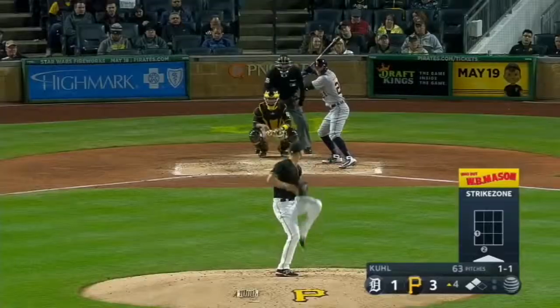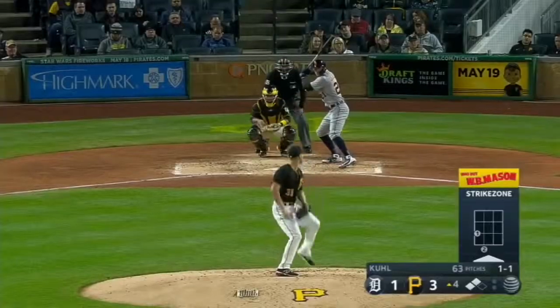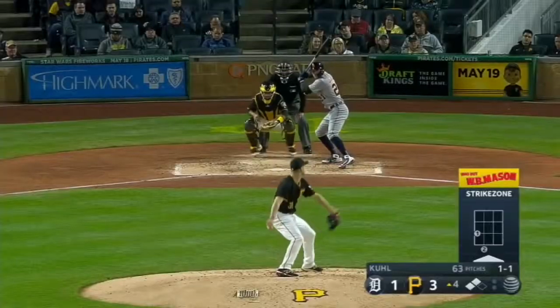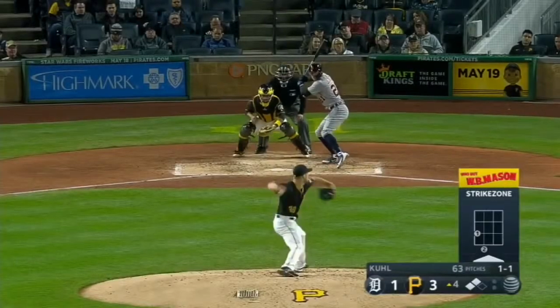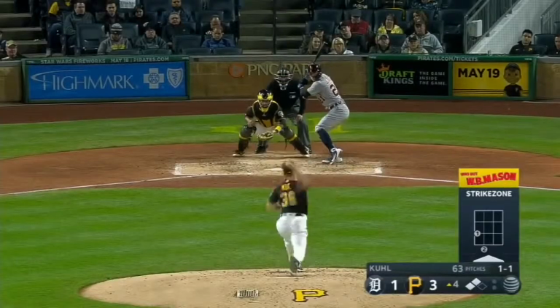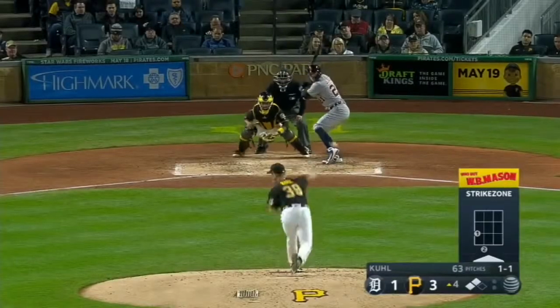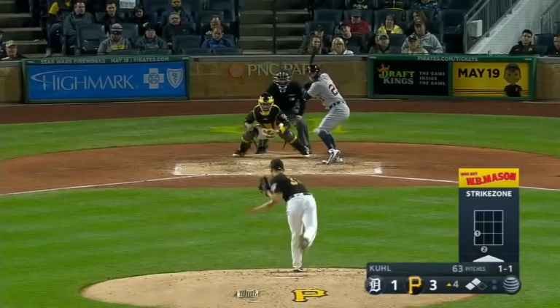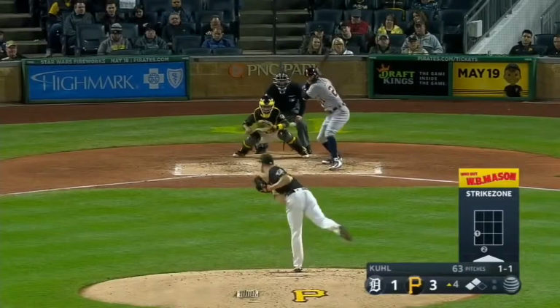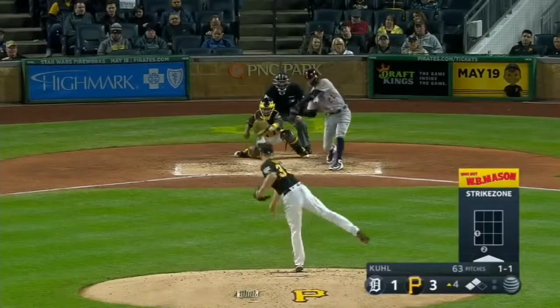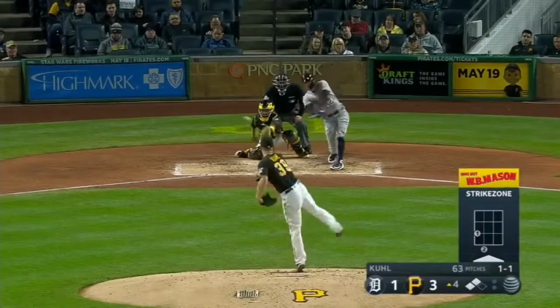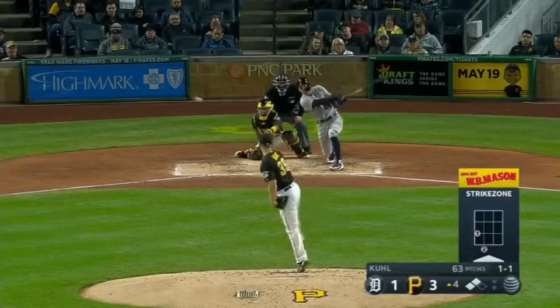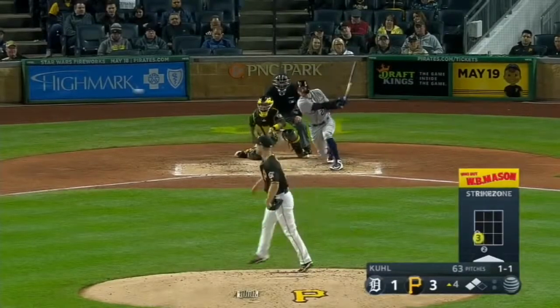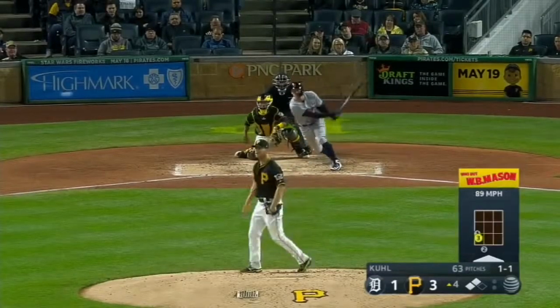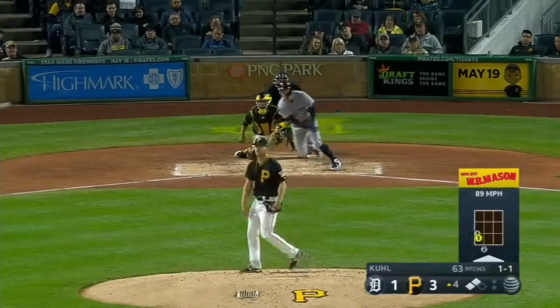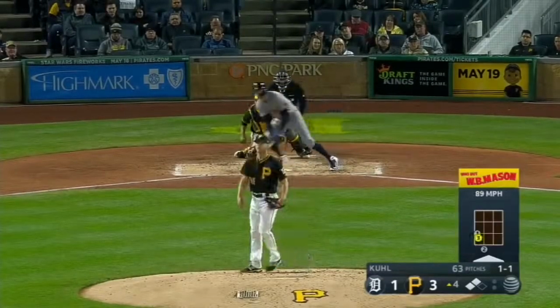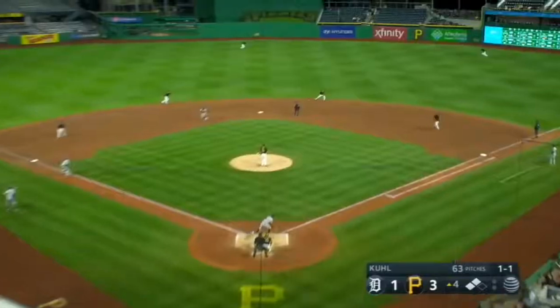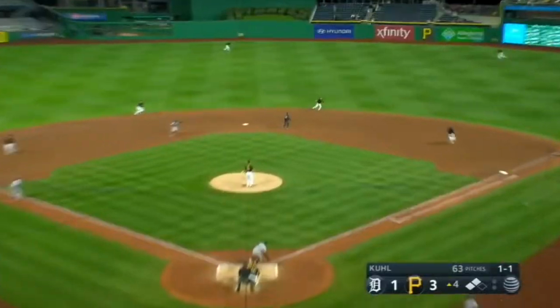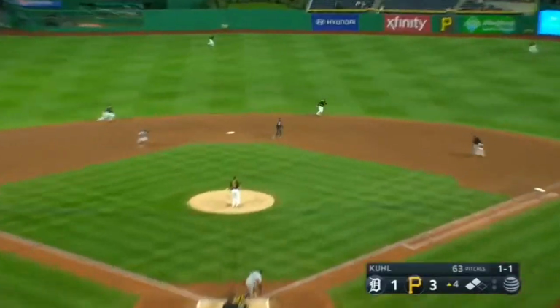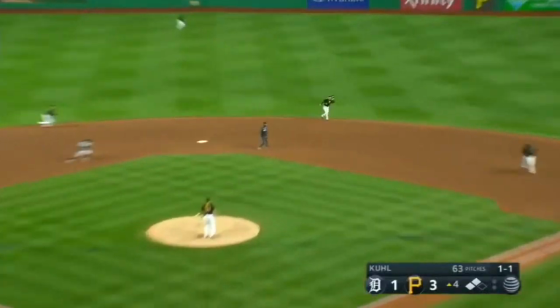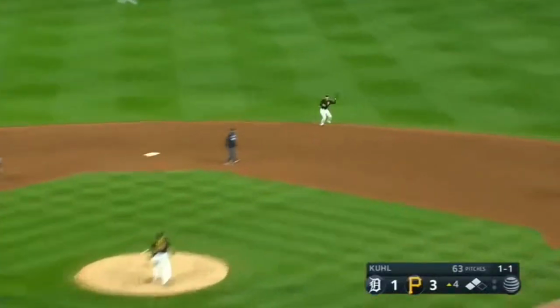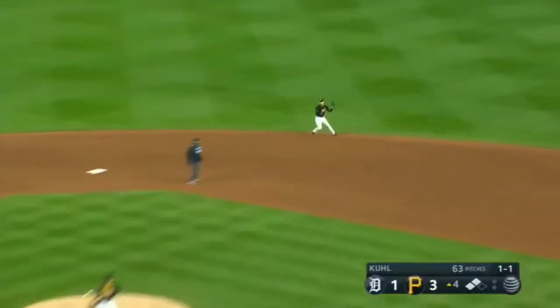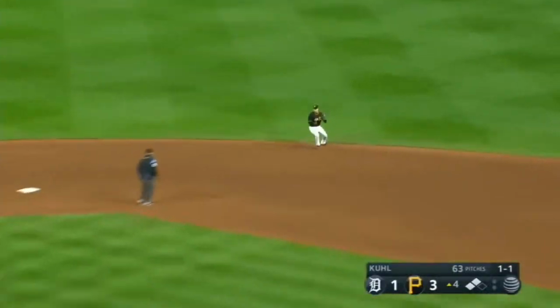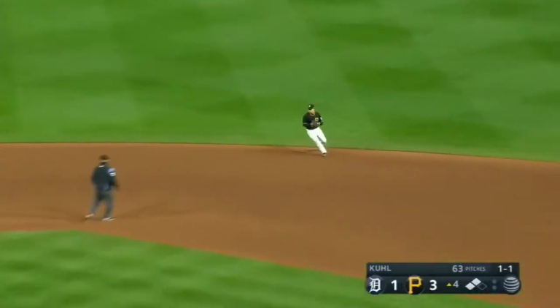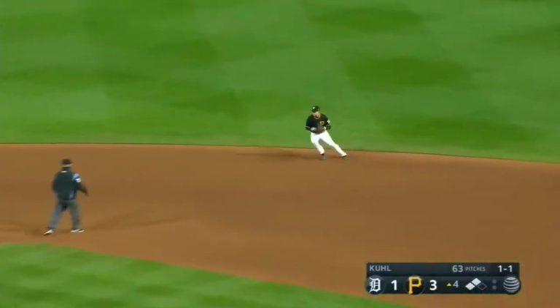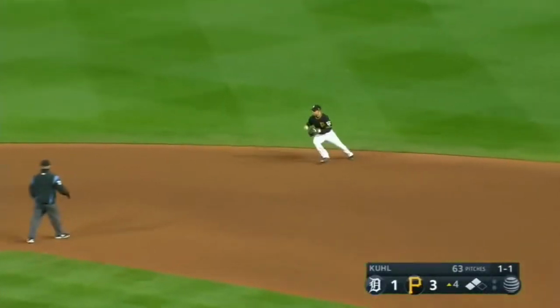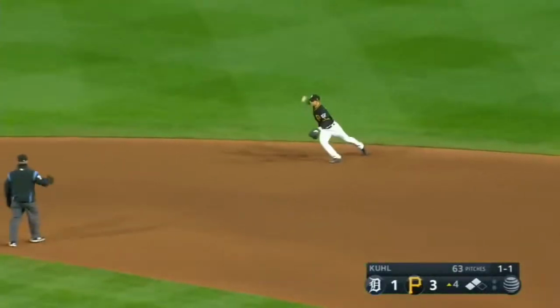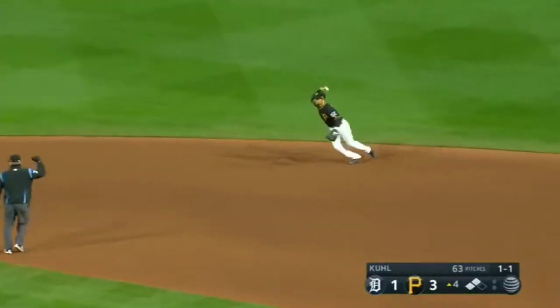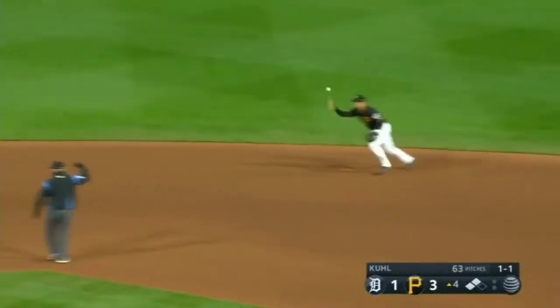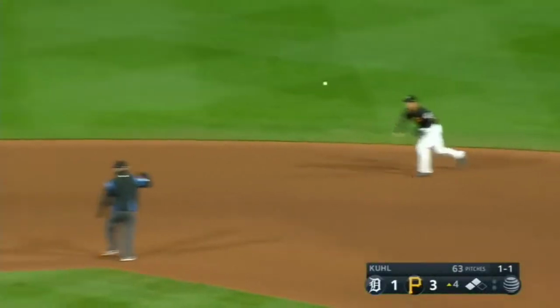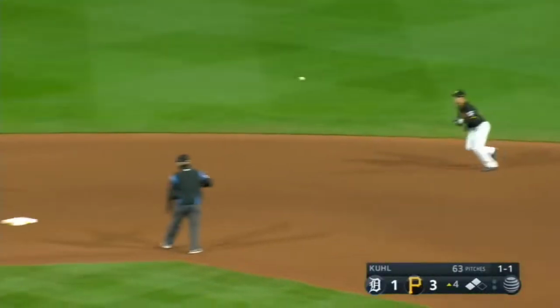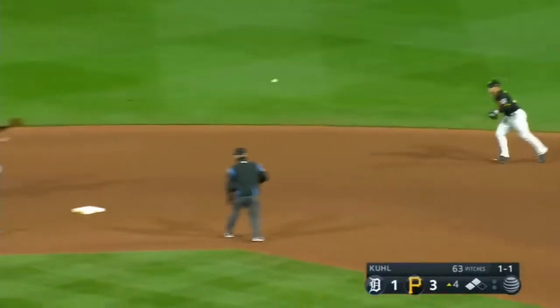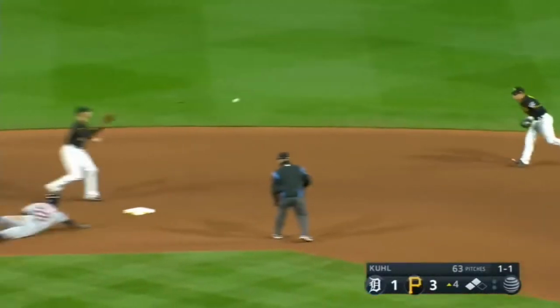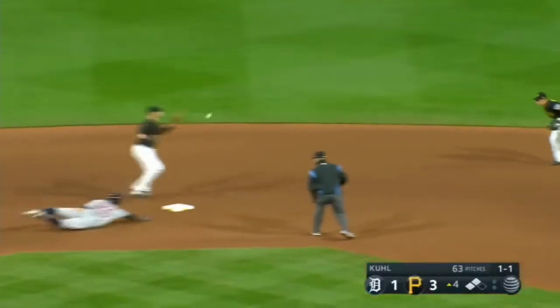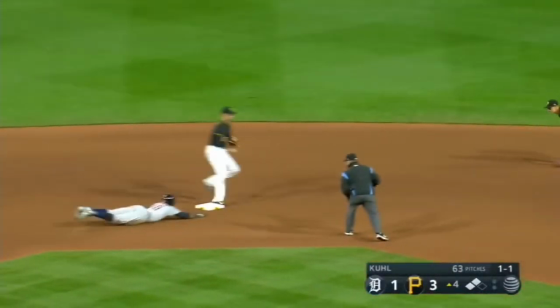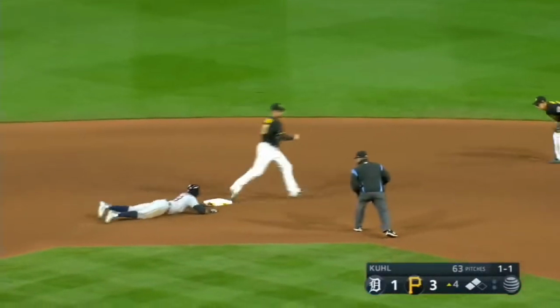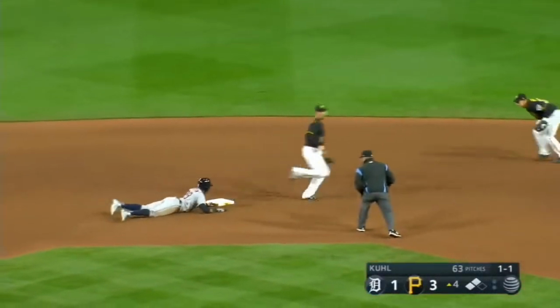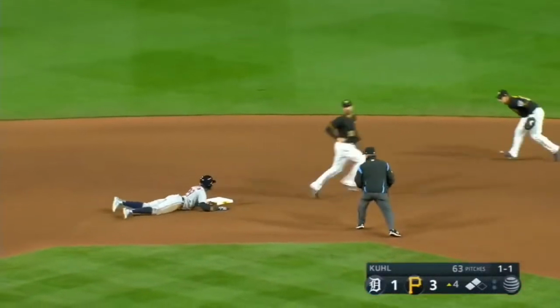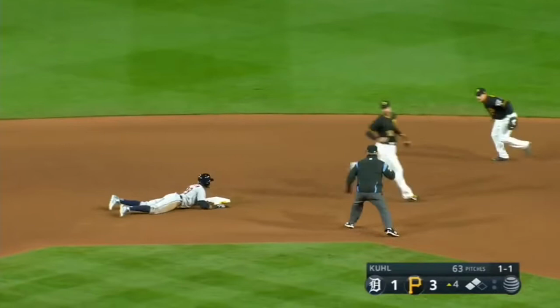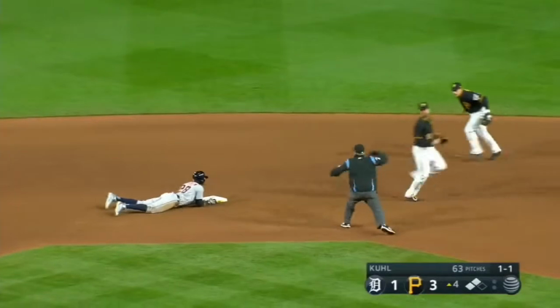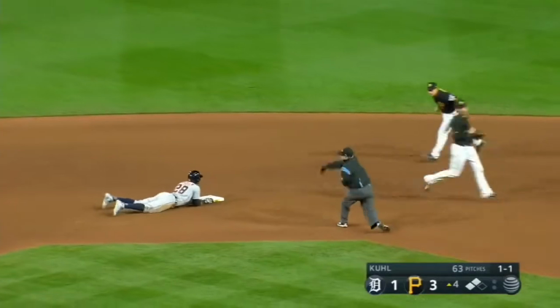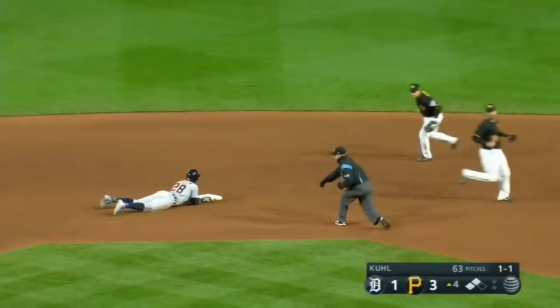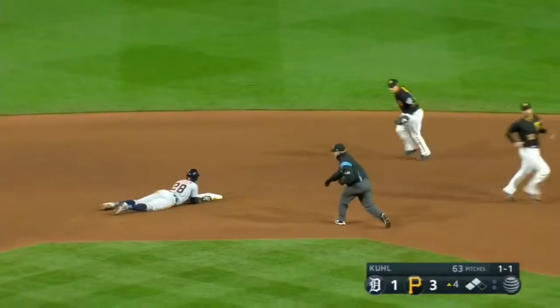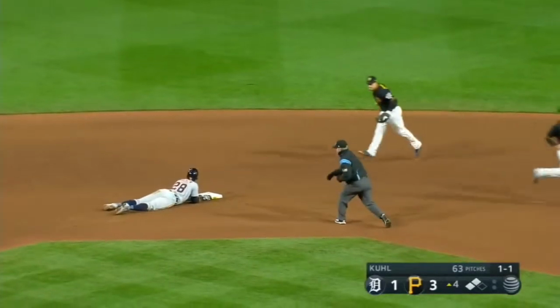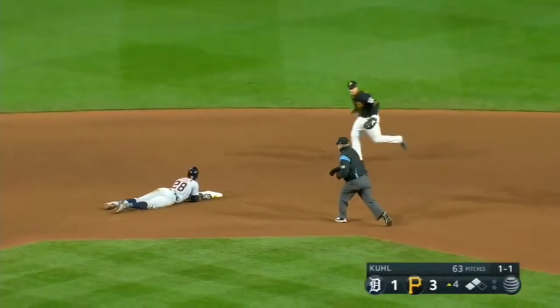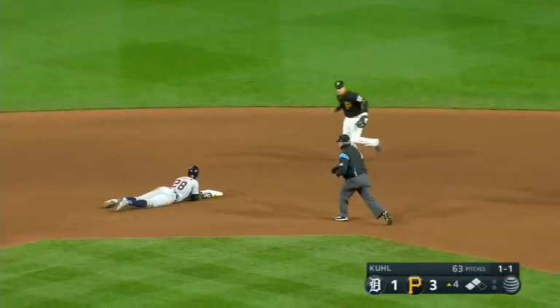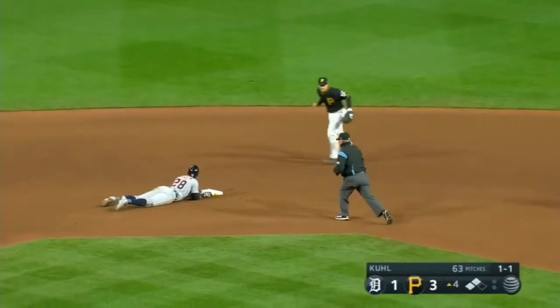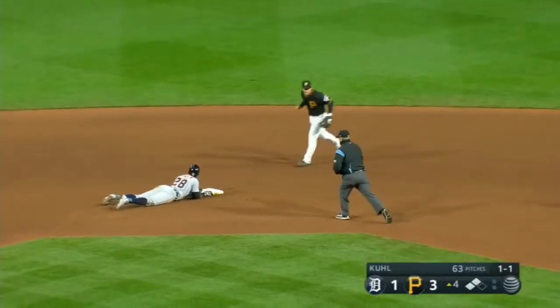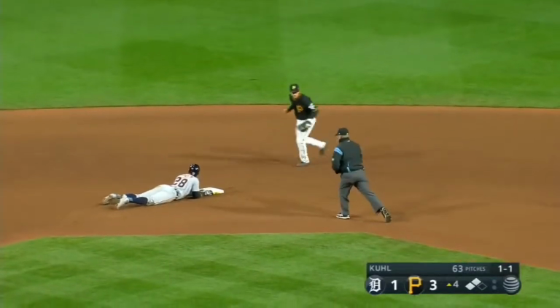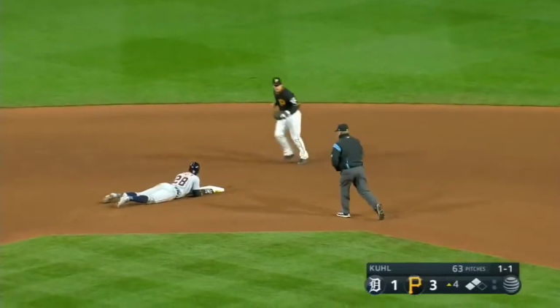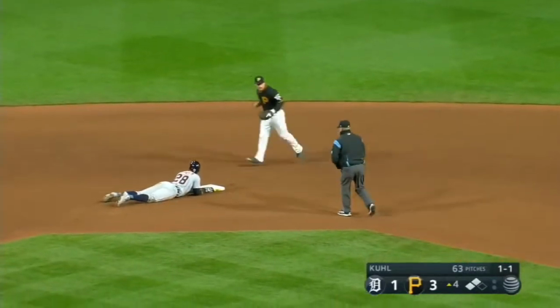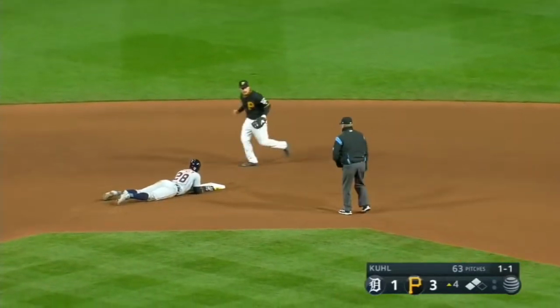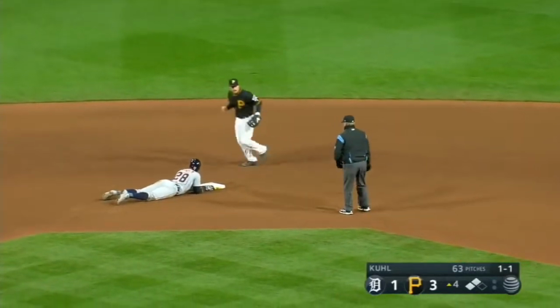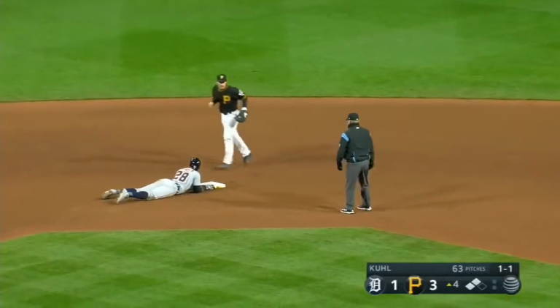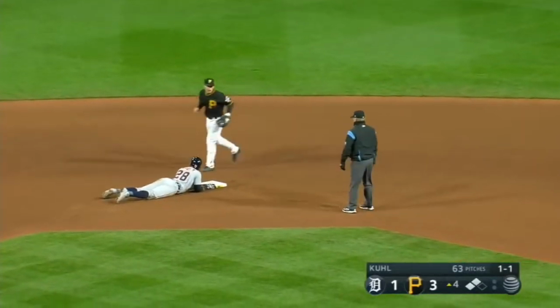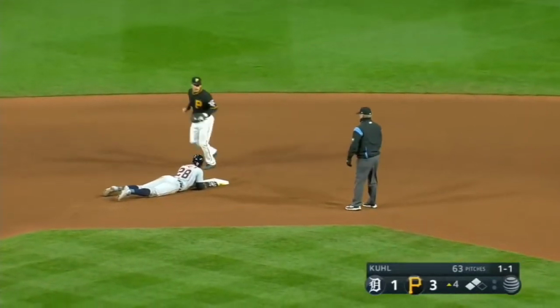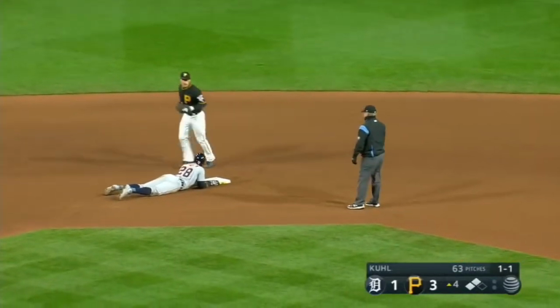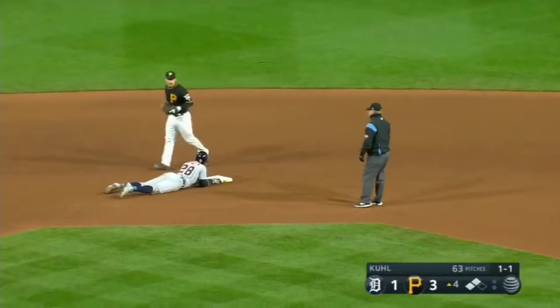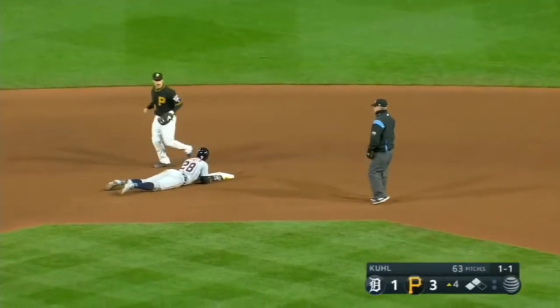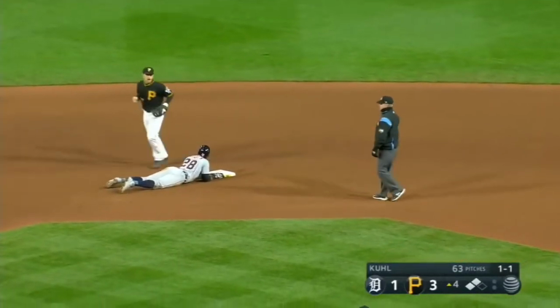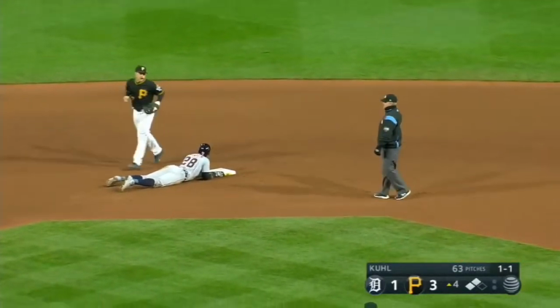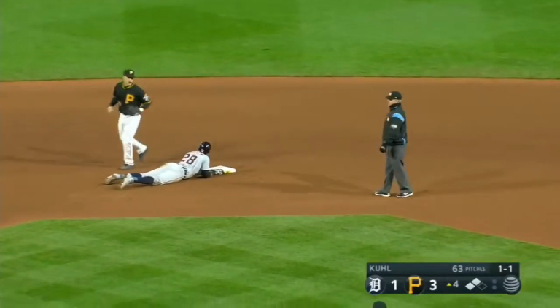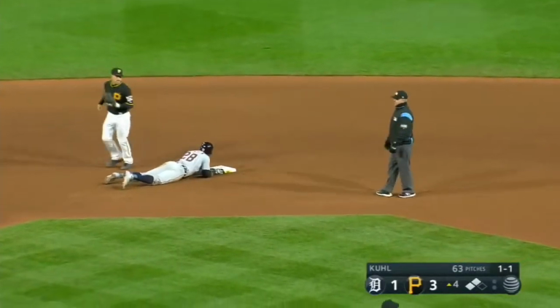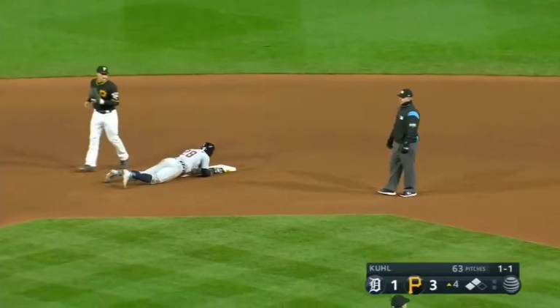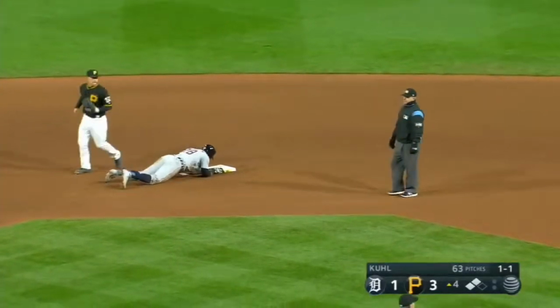Now they're sent in — the 1-1, and a swing, and a liner caught at second. And the throw to second, they doubled him off. Goodrum straying from the bag.